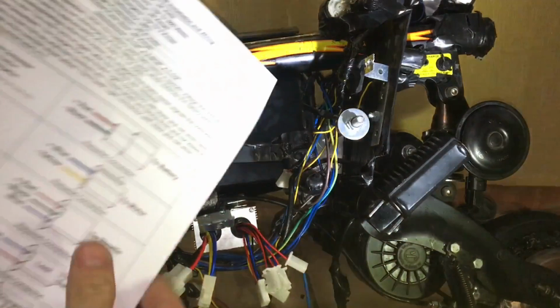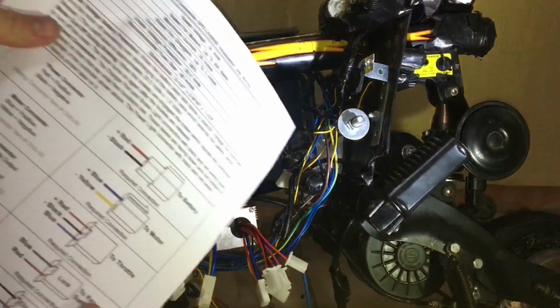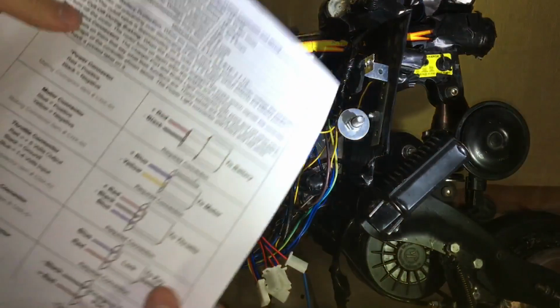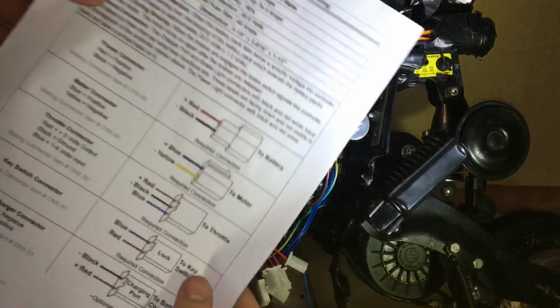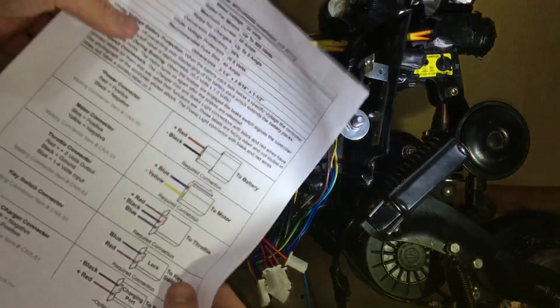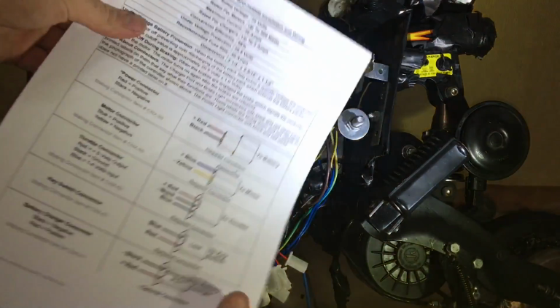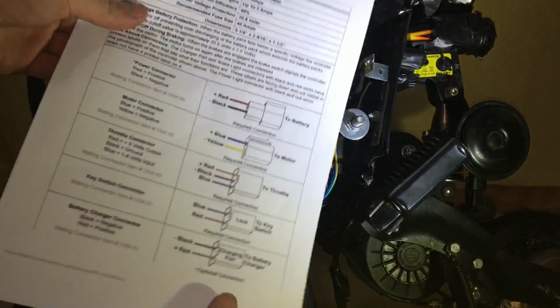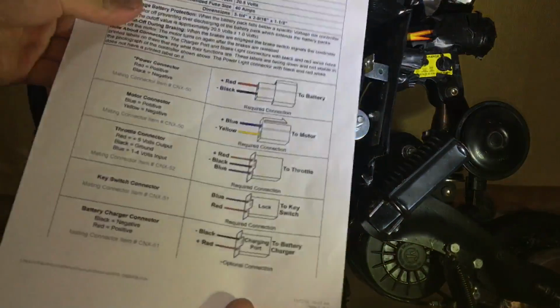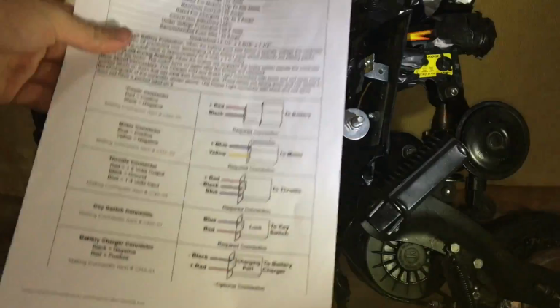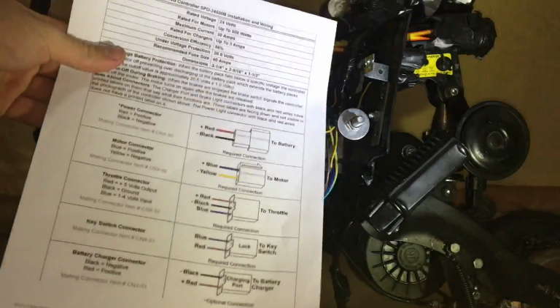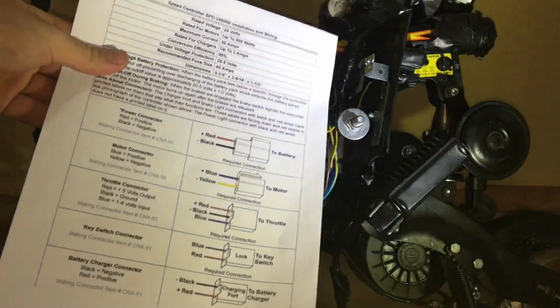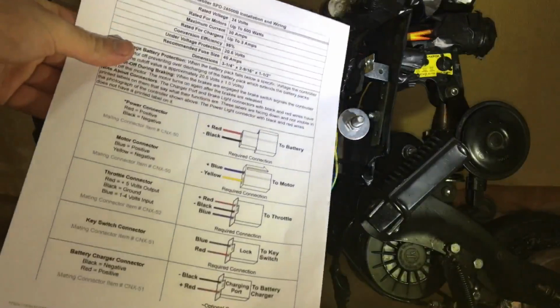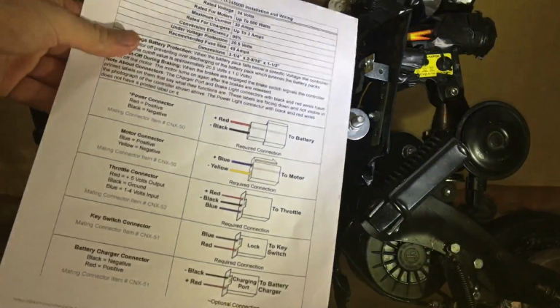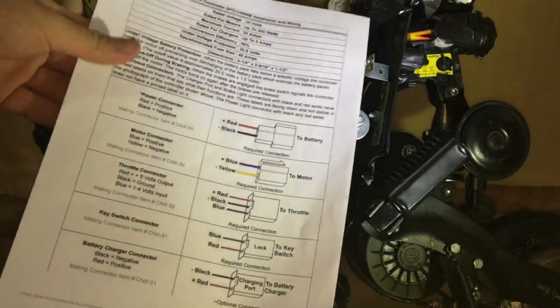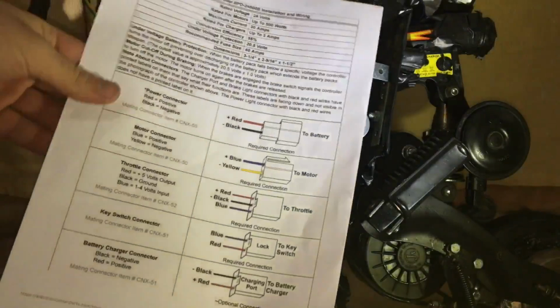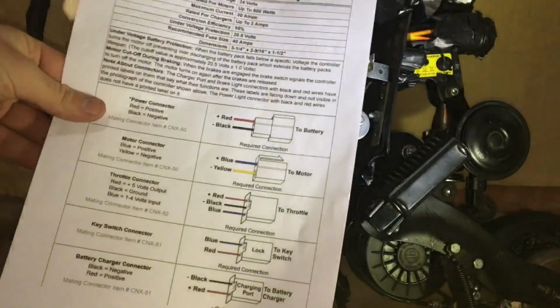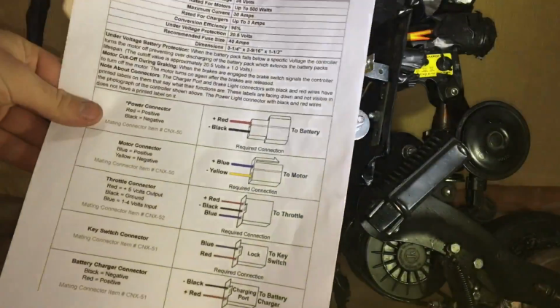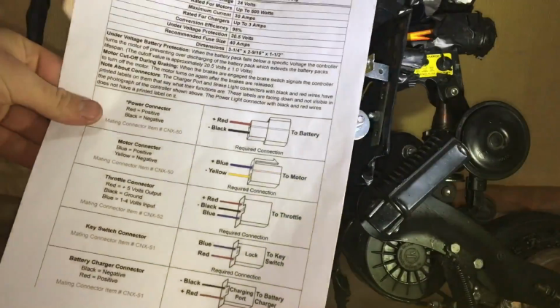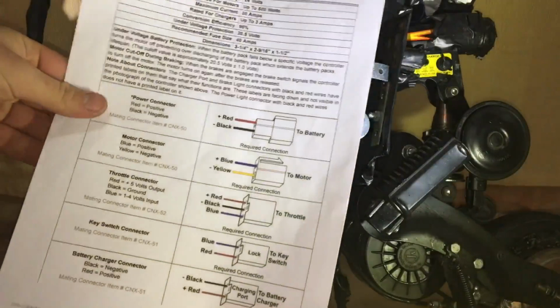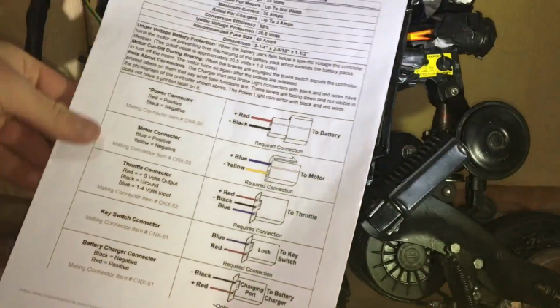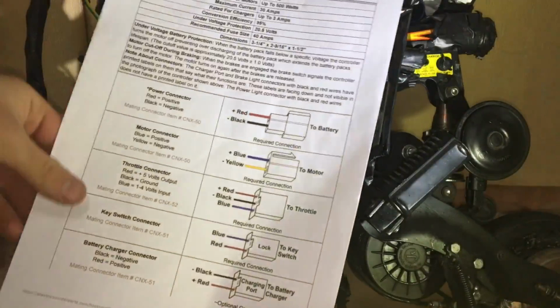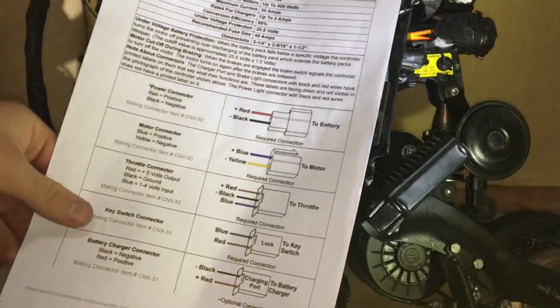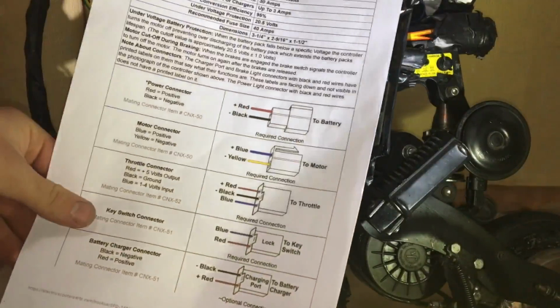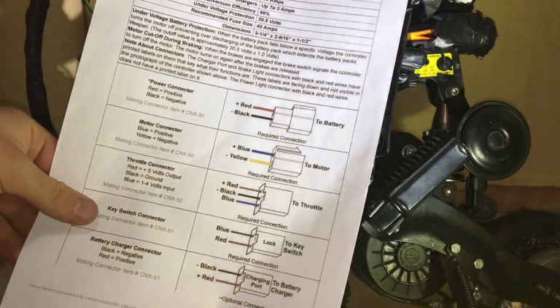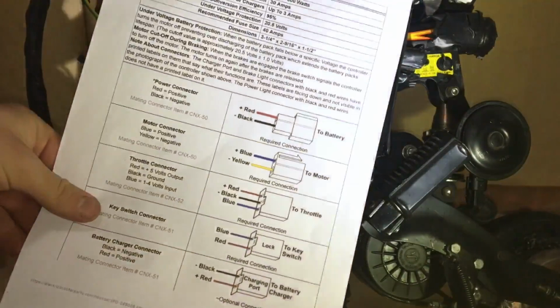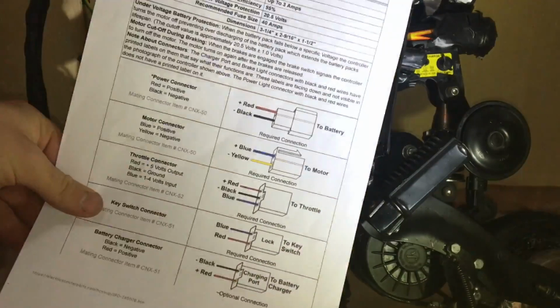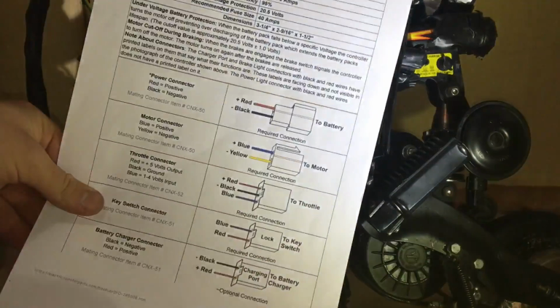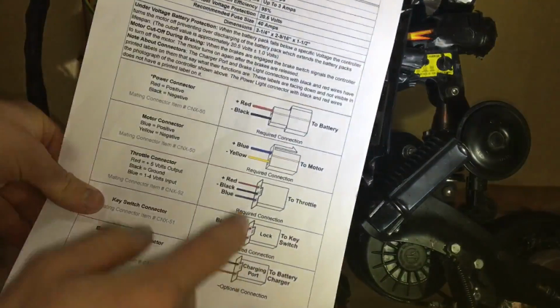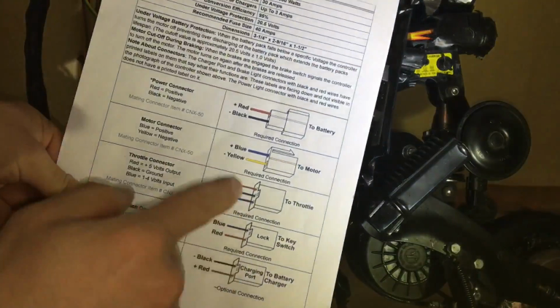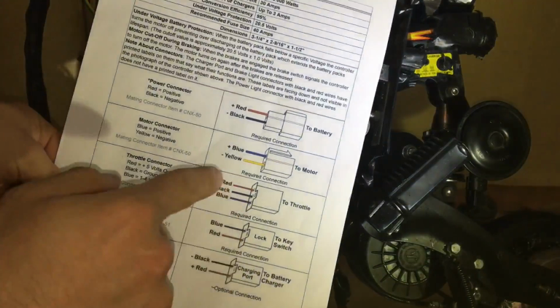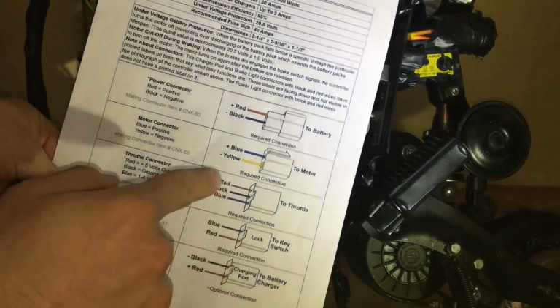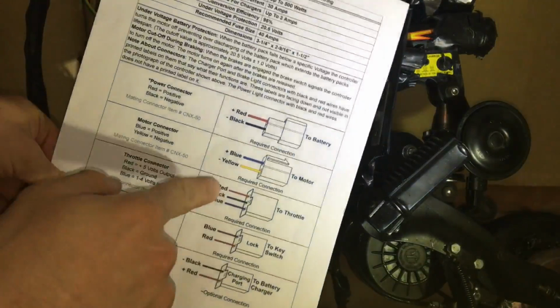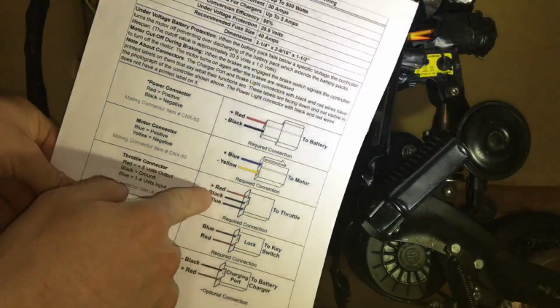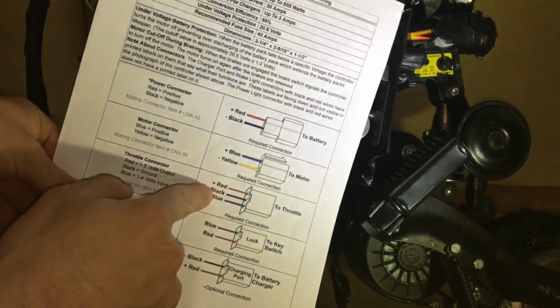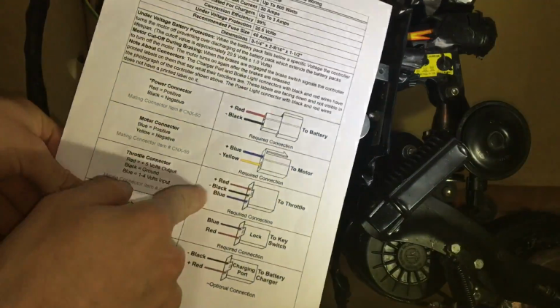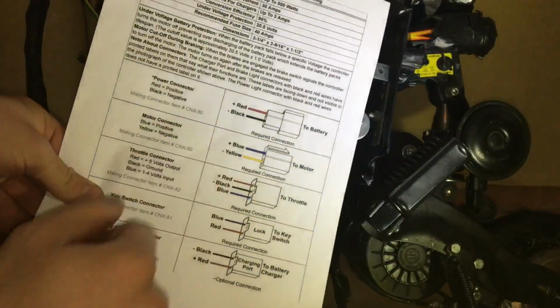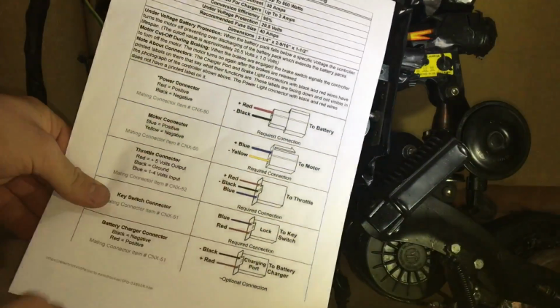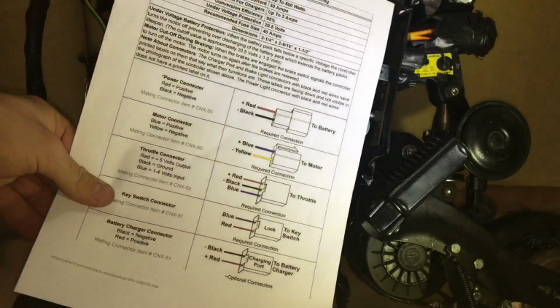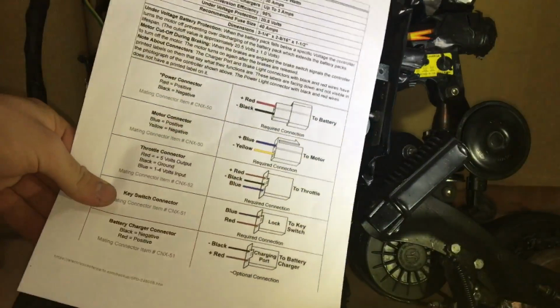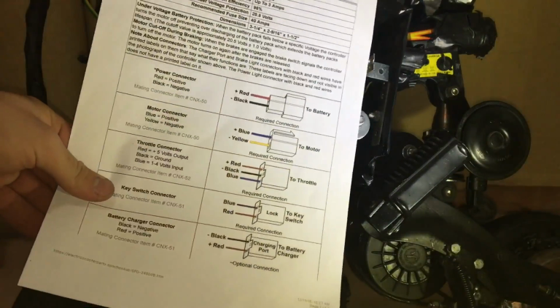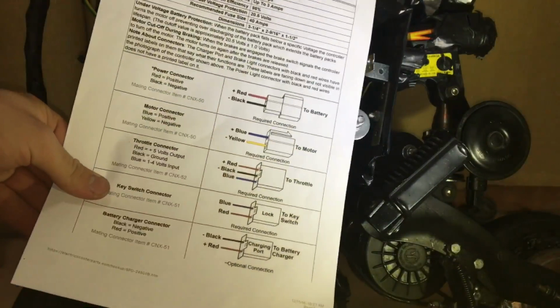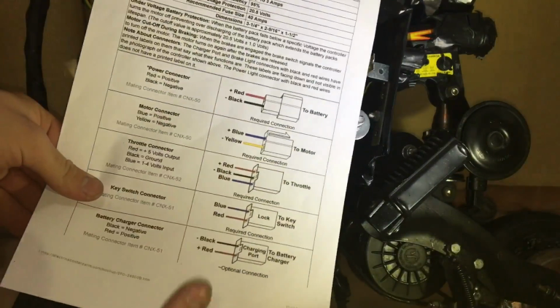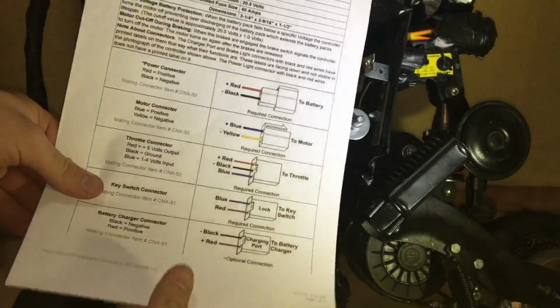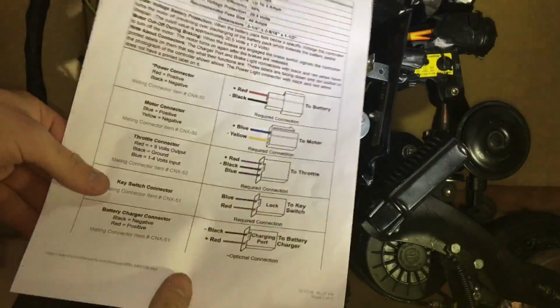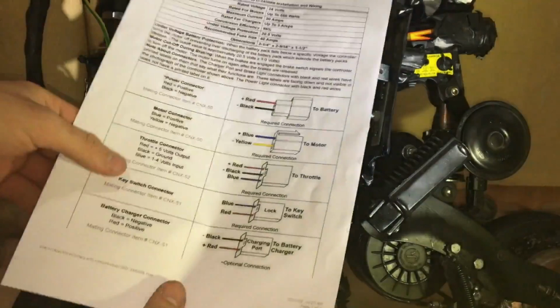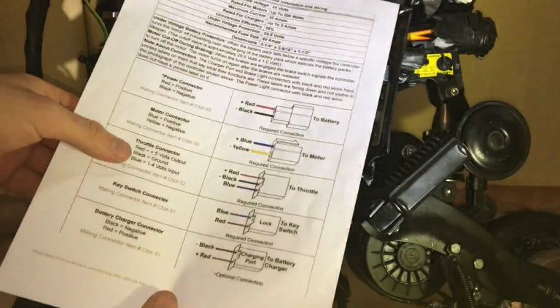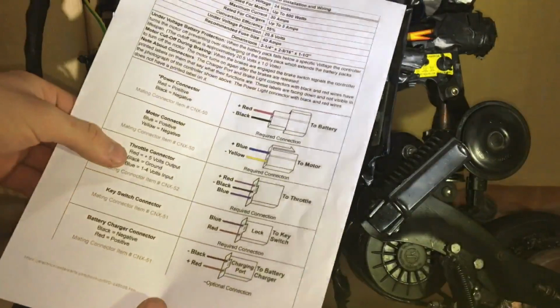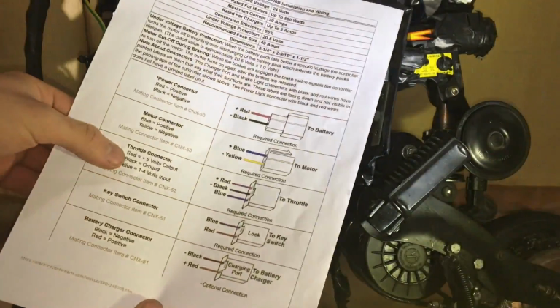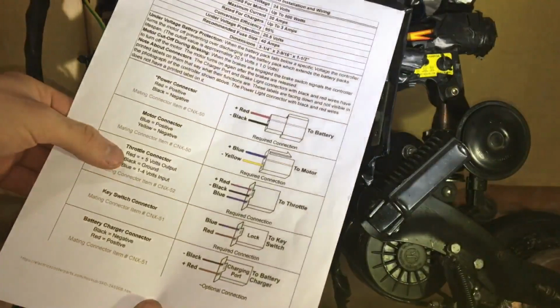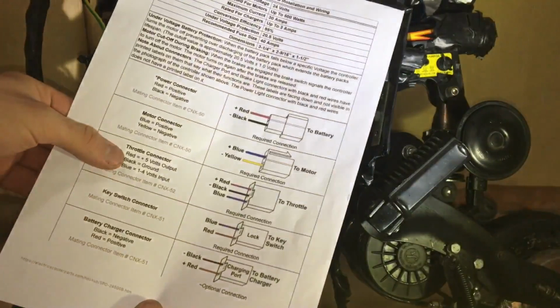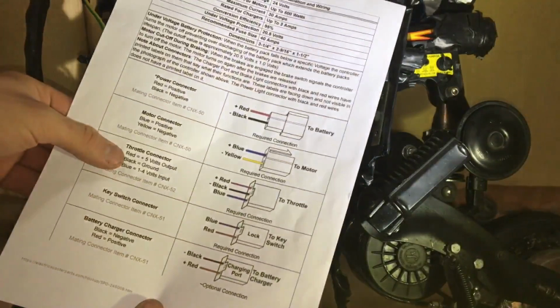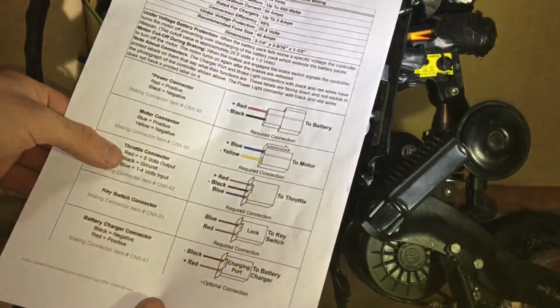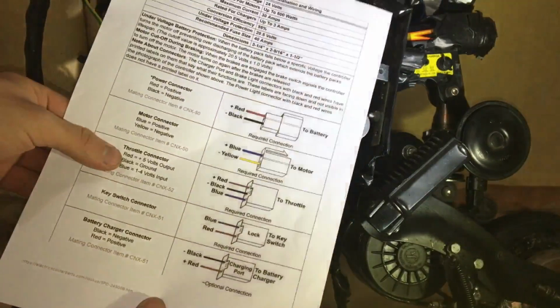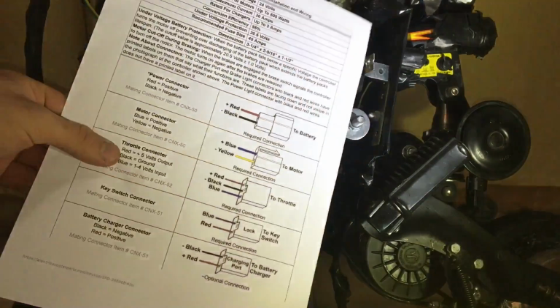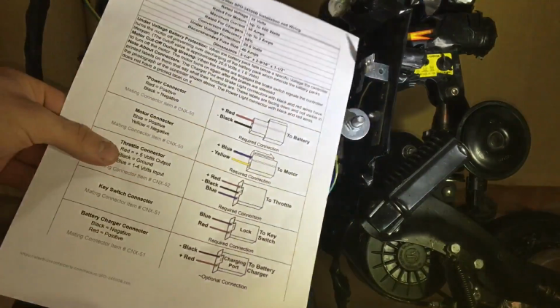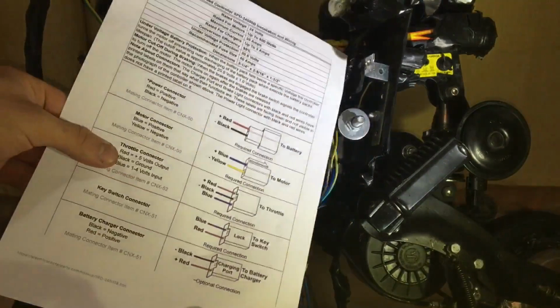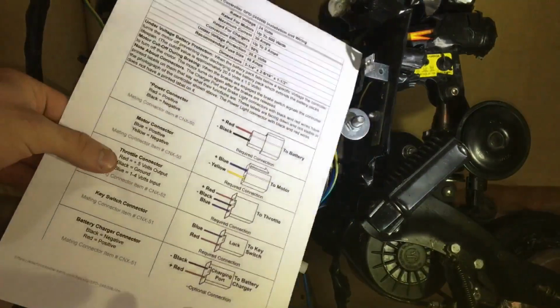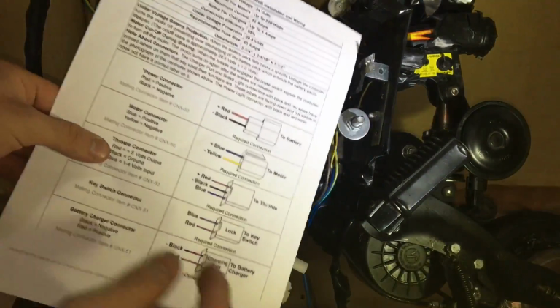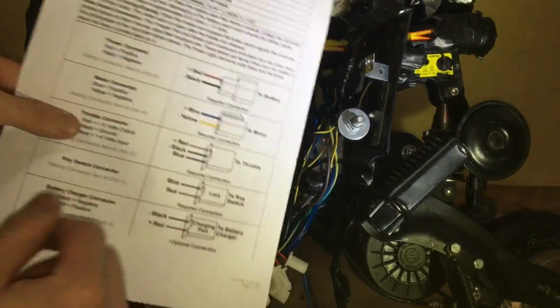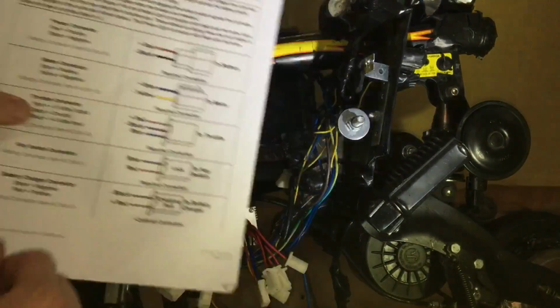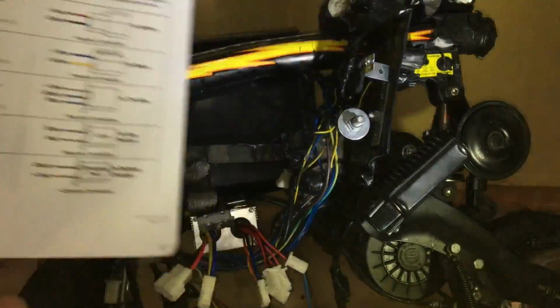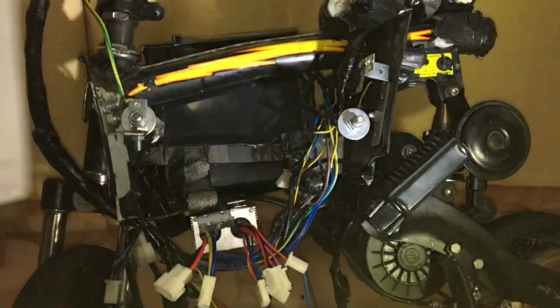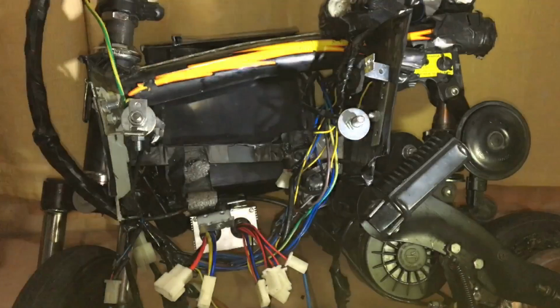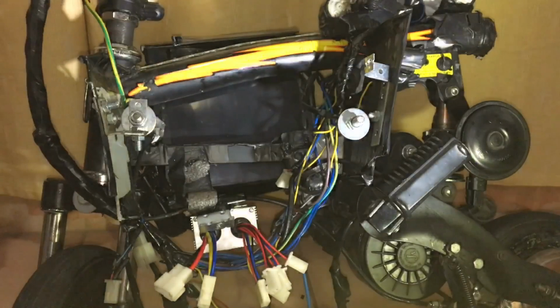Ok so now let's move on to the wiring. I'll start by connecting this wire cable first and as you can see from the wiring diagram, it has a 3 wire cable.